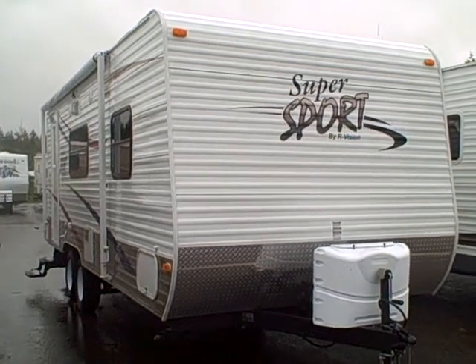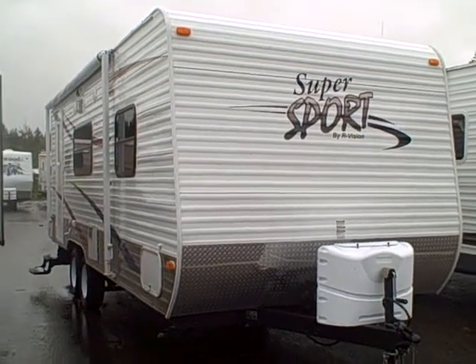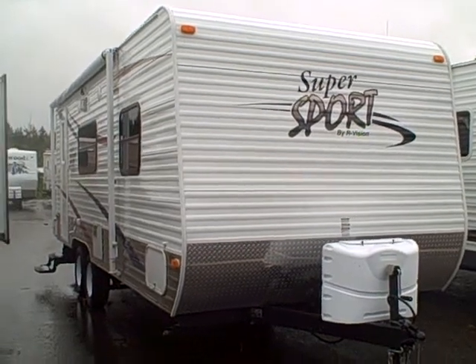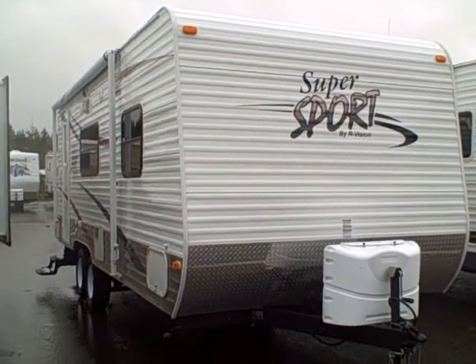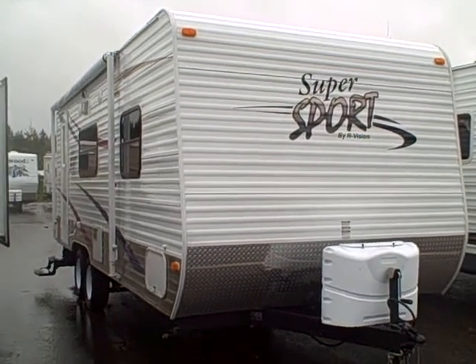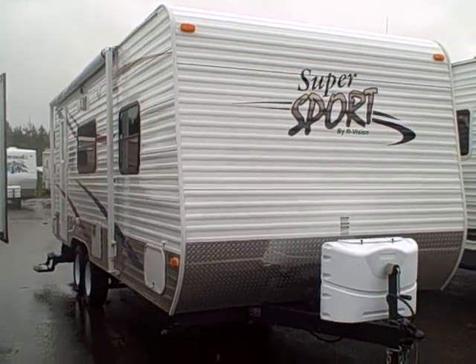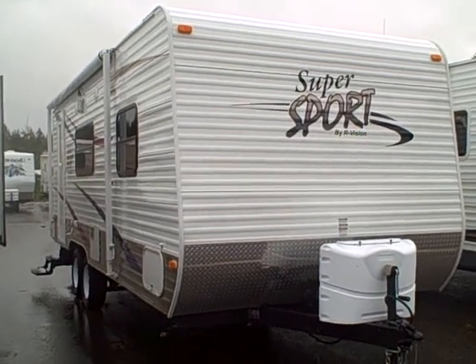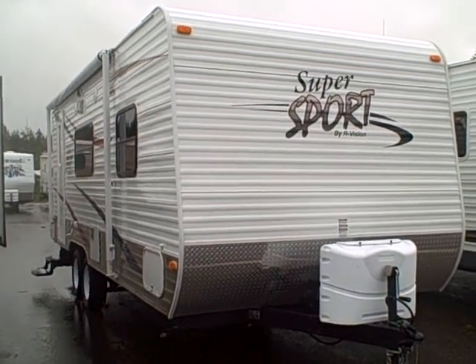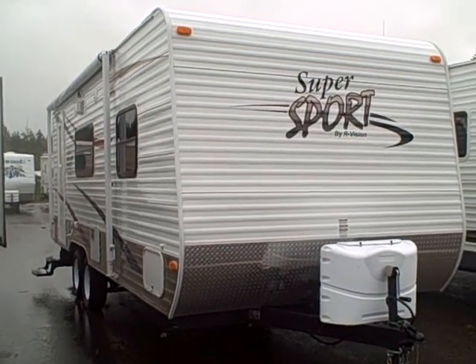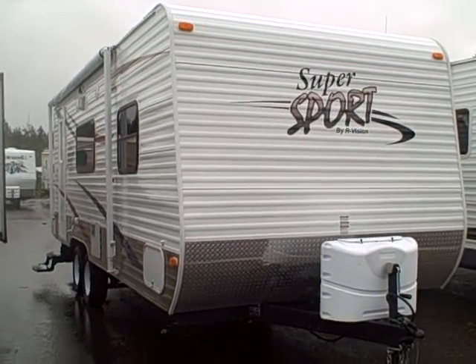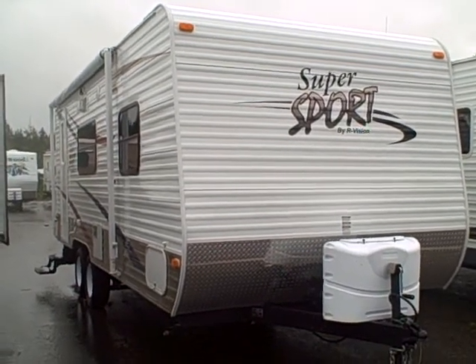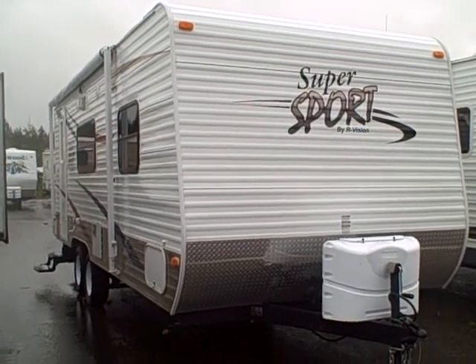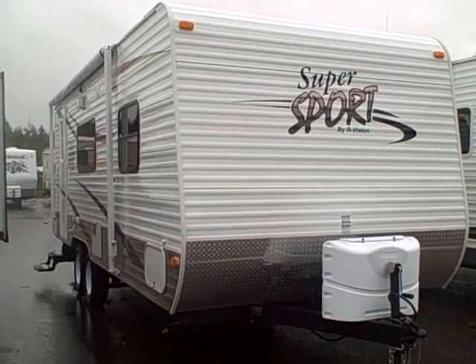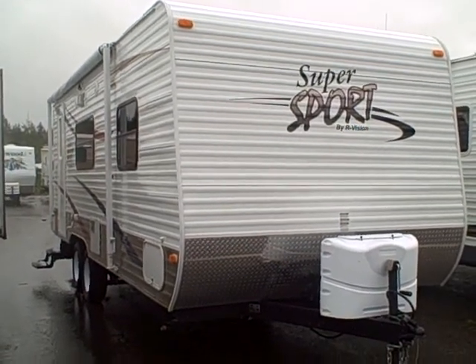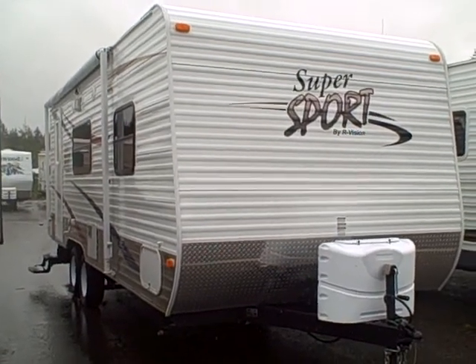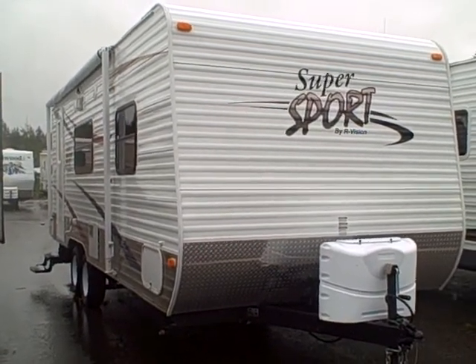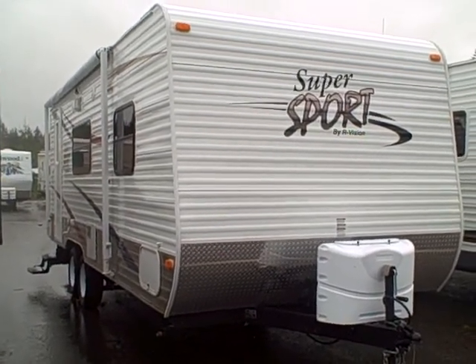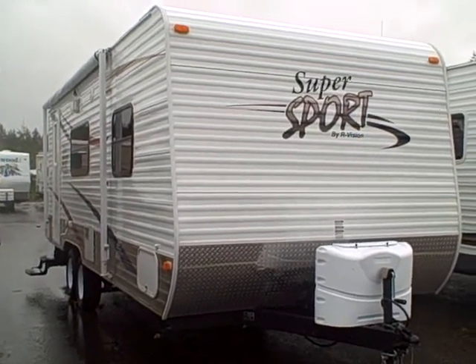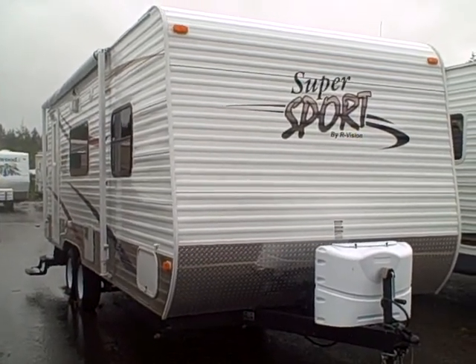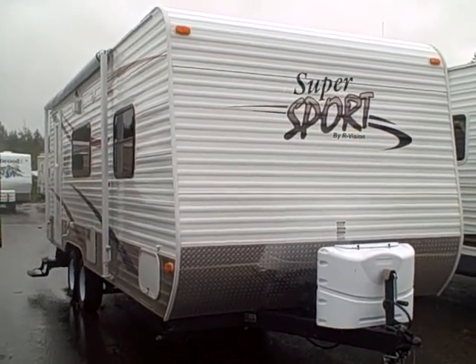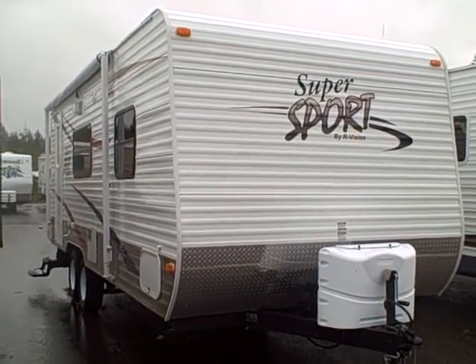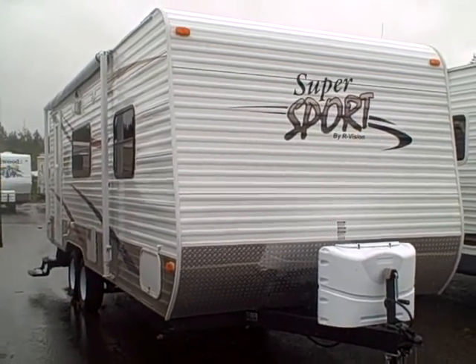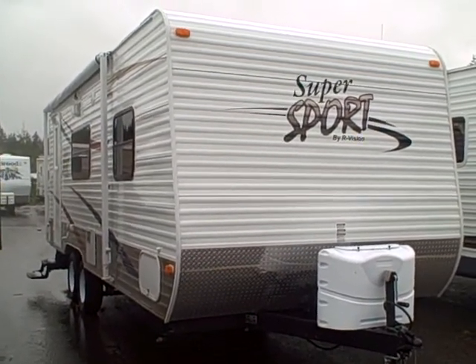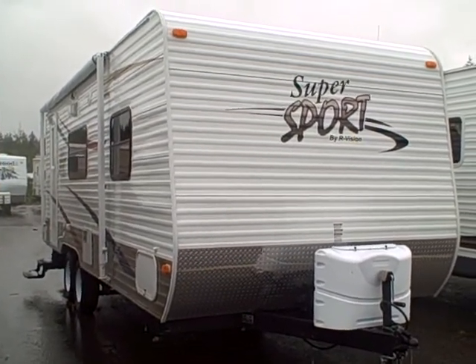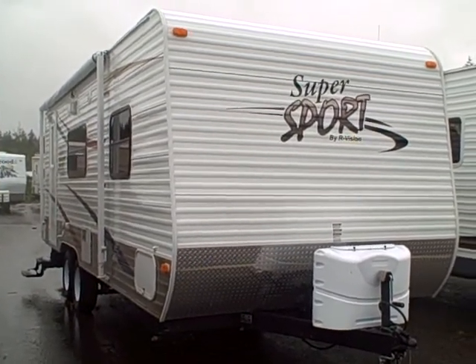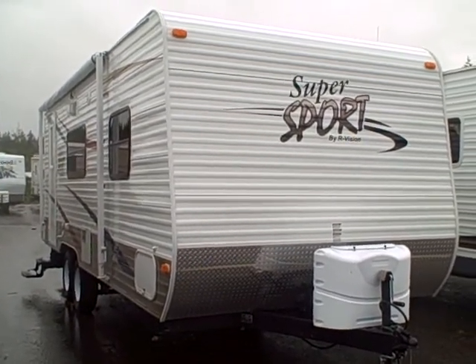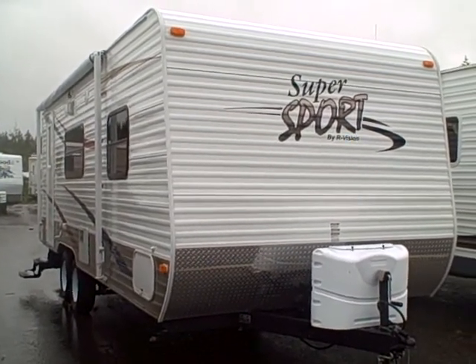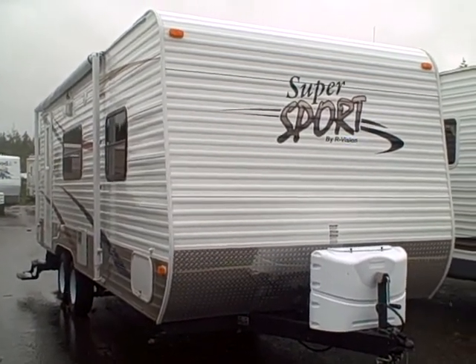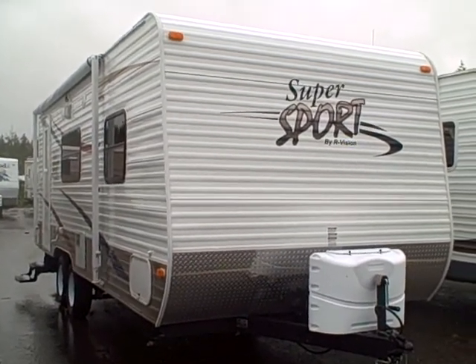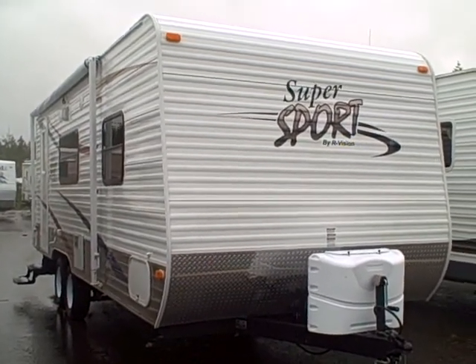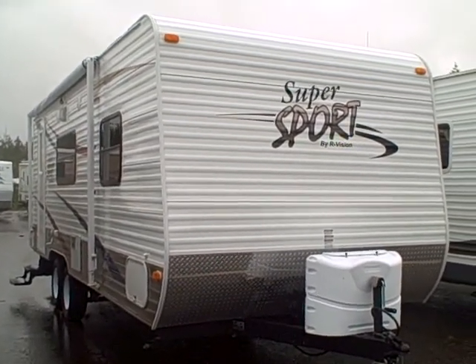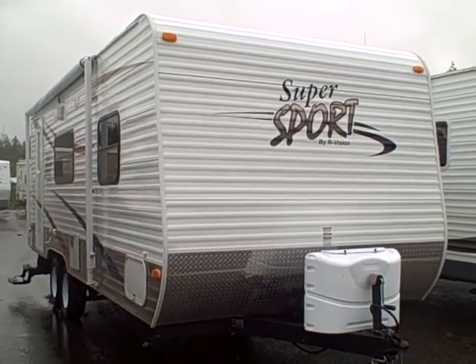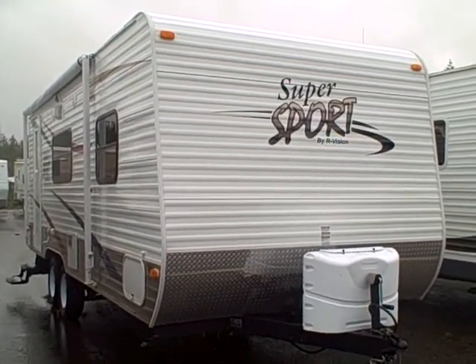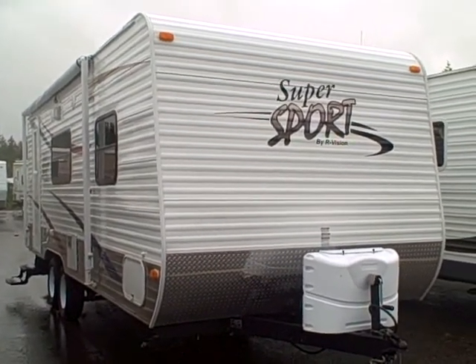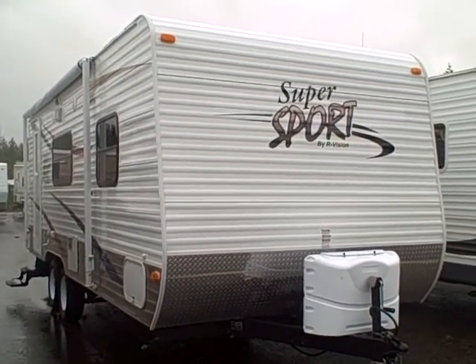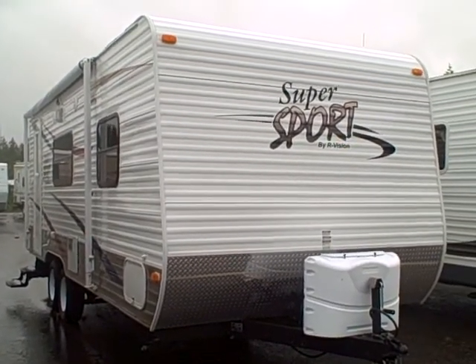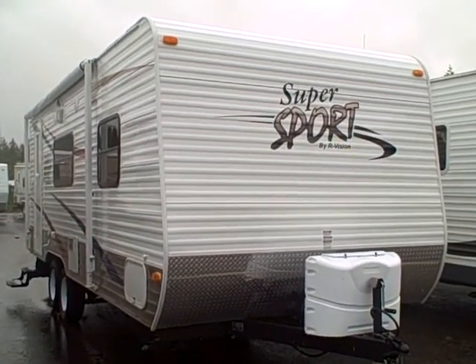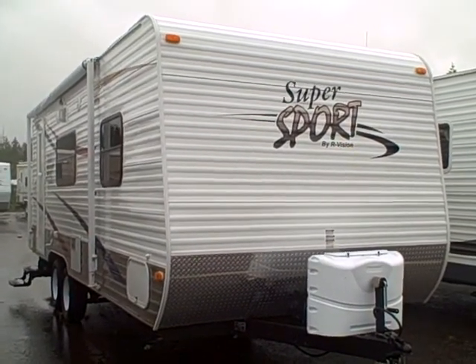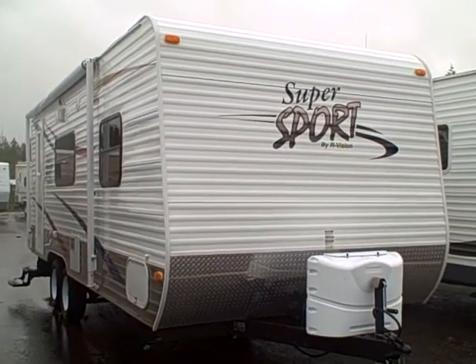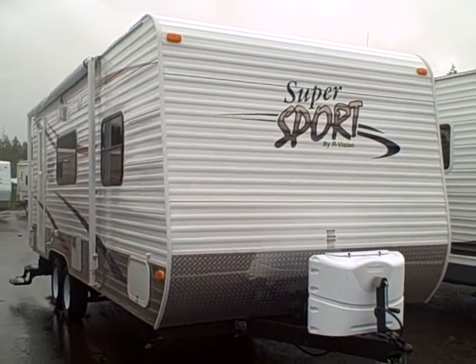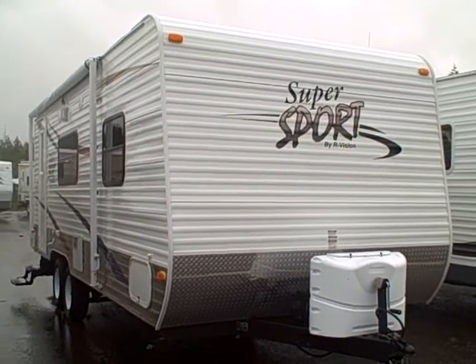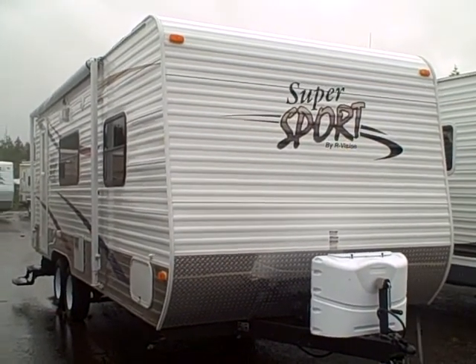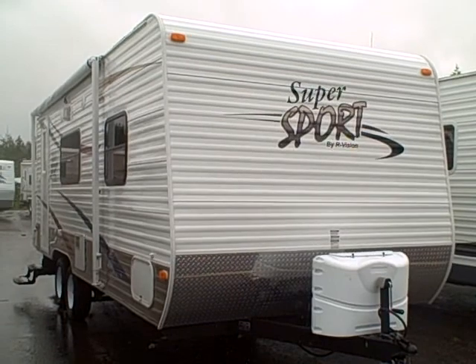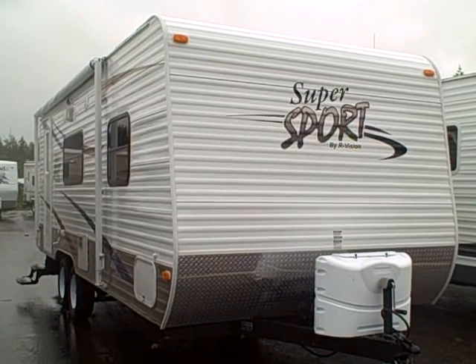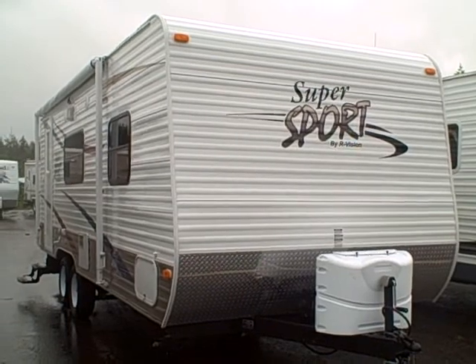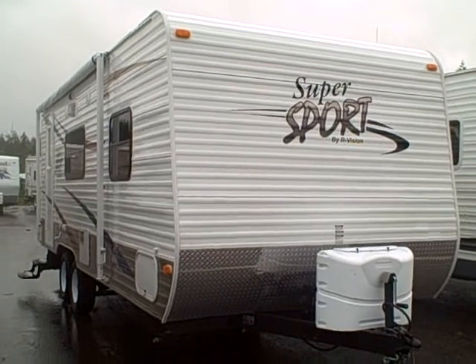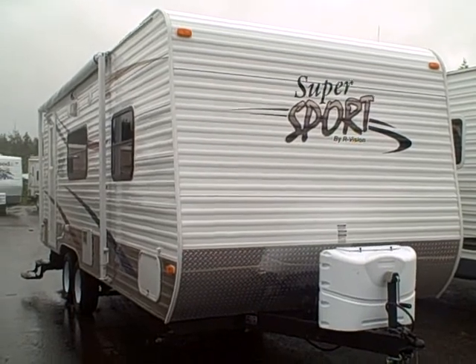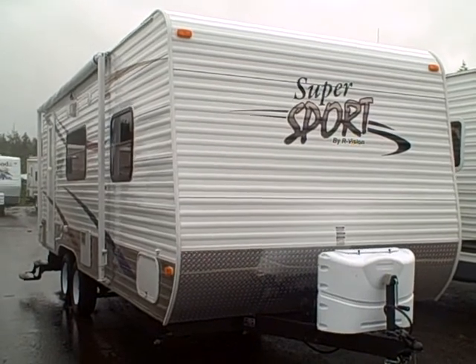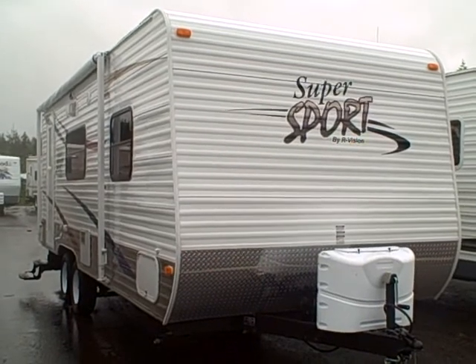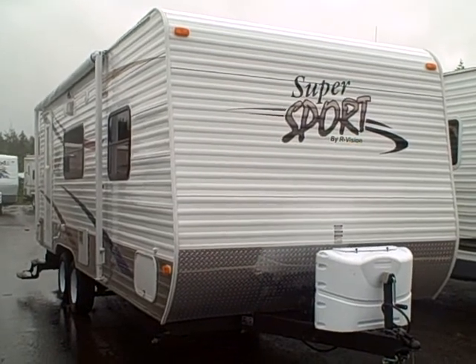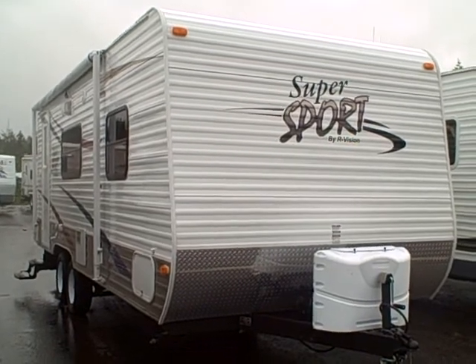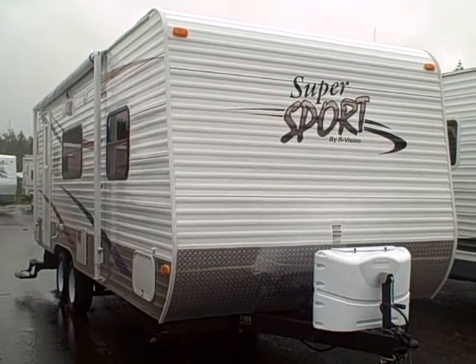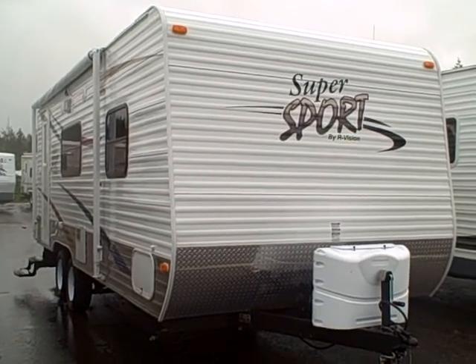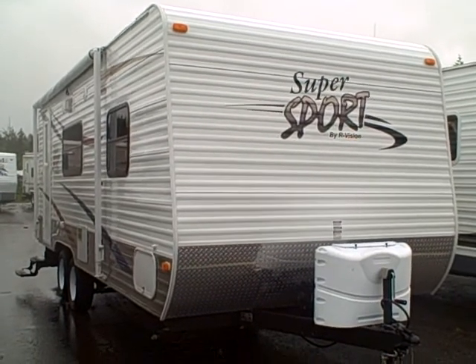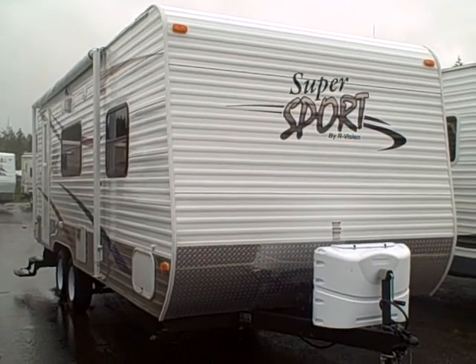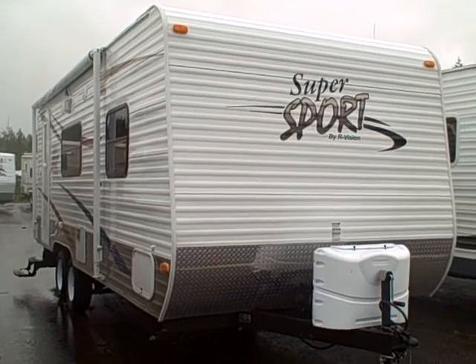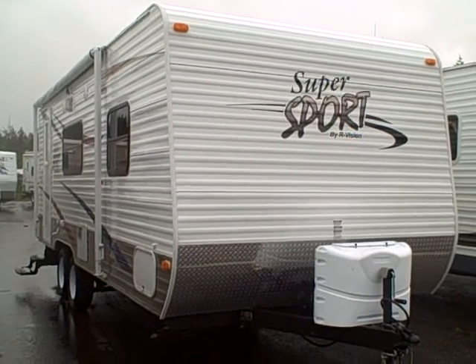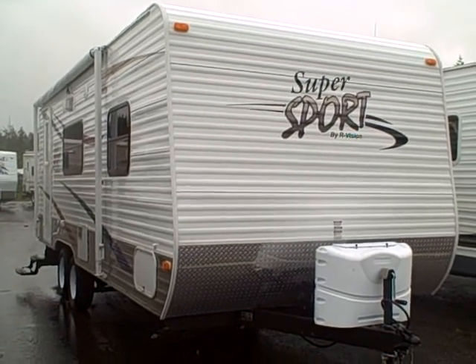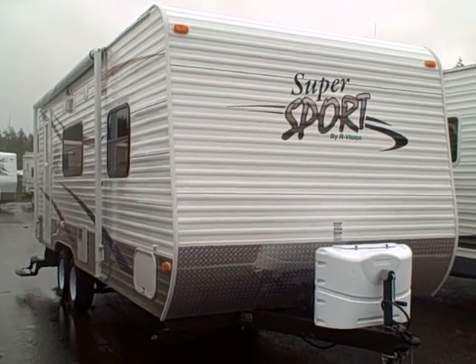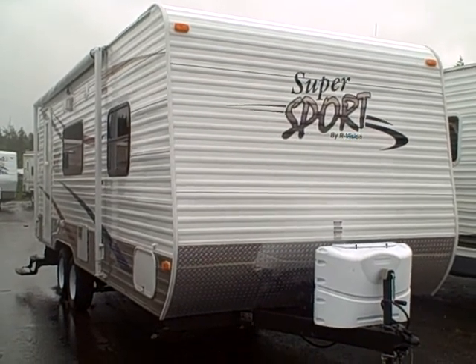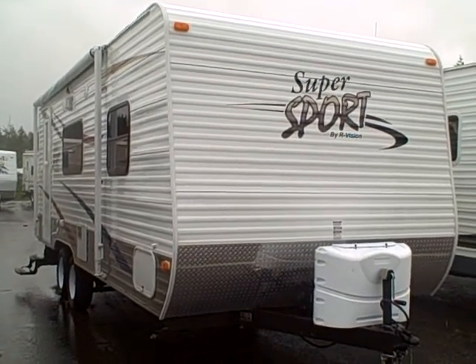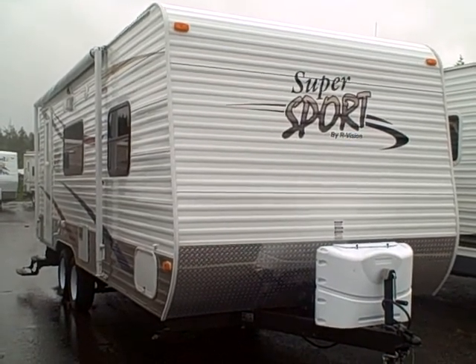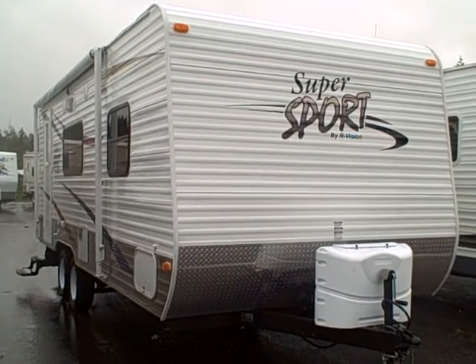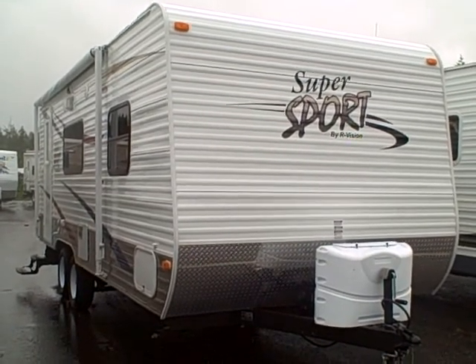Hi, this is Bob with Gibbs RV, and today we're looking at a 2008 Super Sport 22 Kiwi by R-Vision.